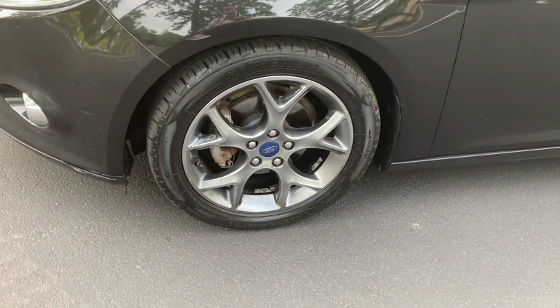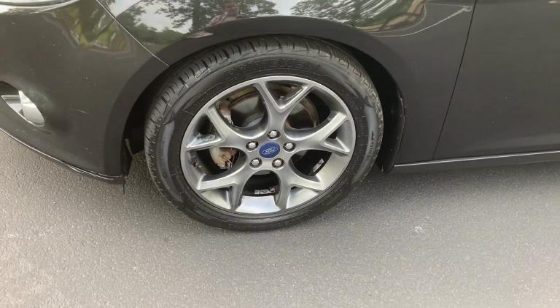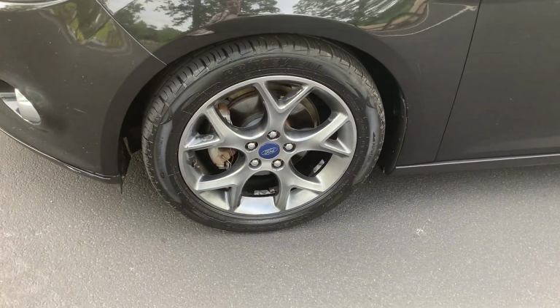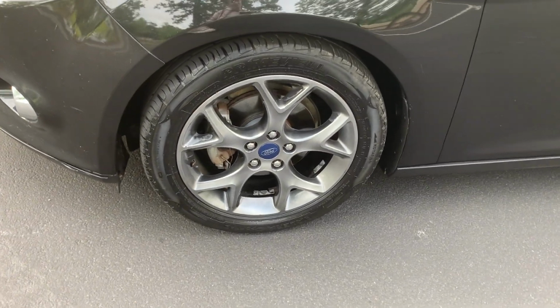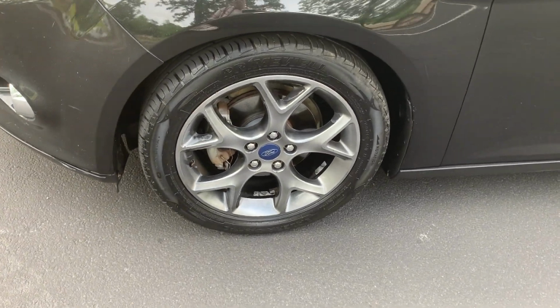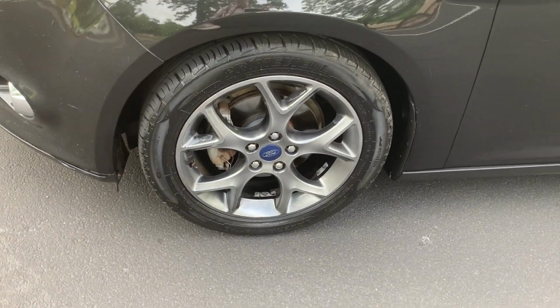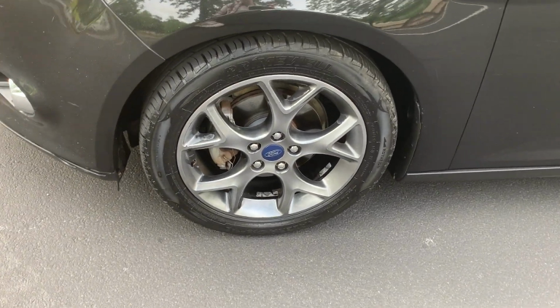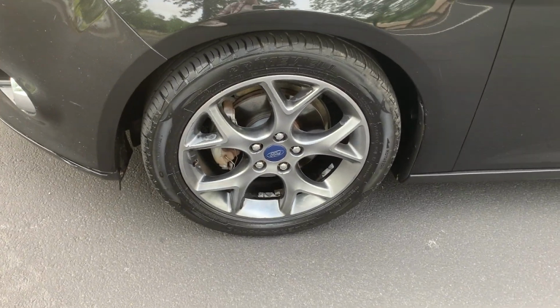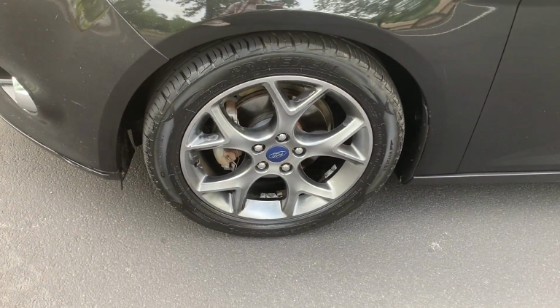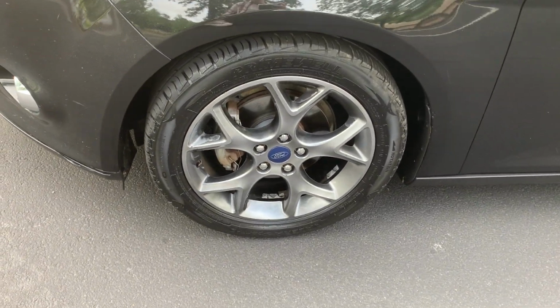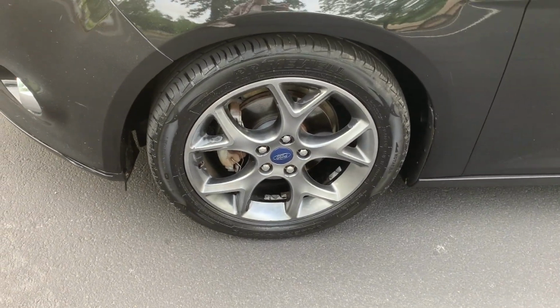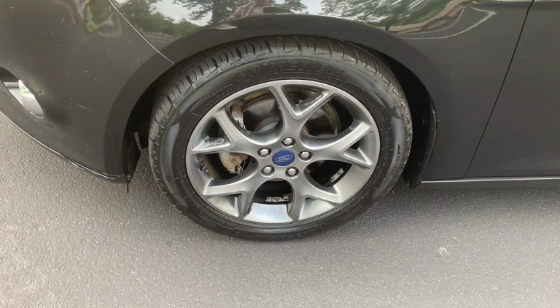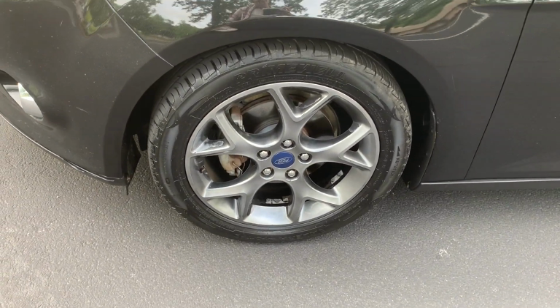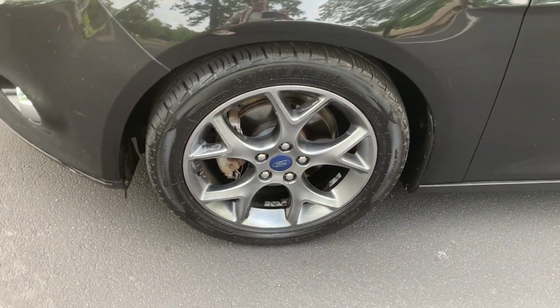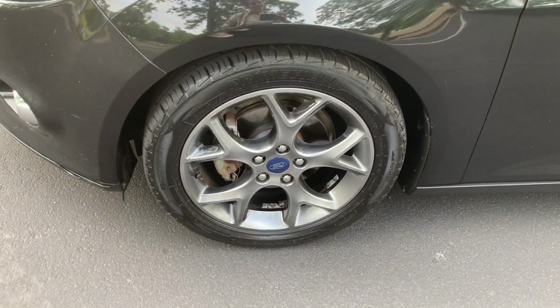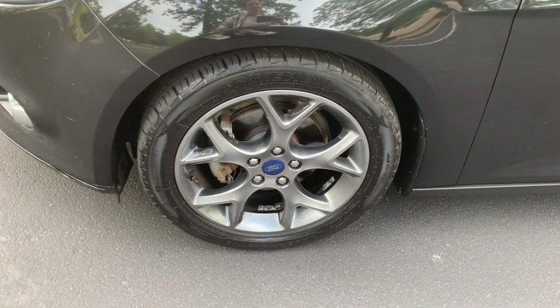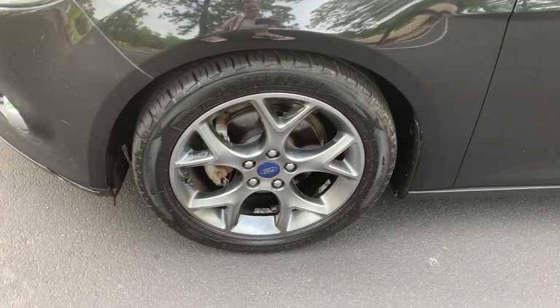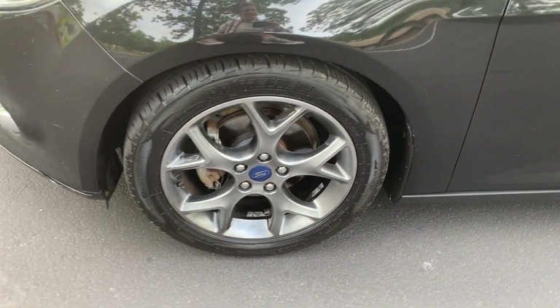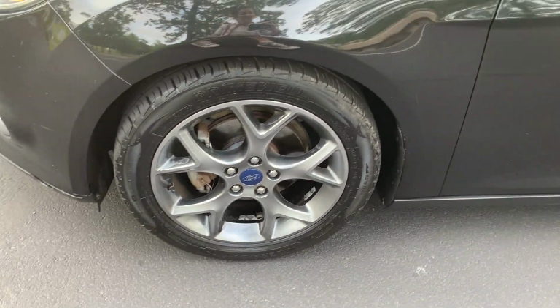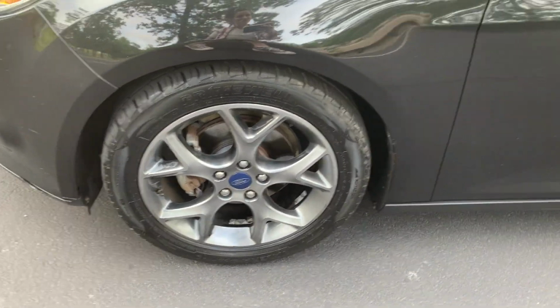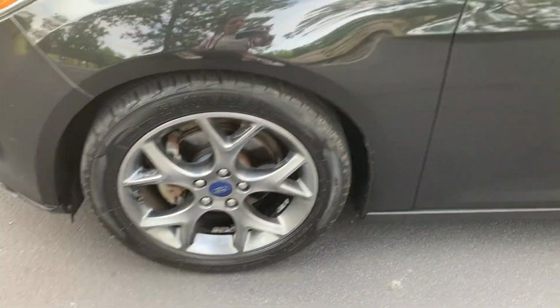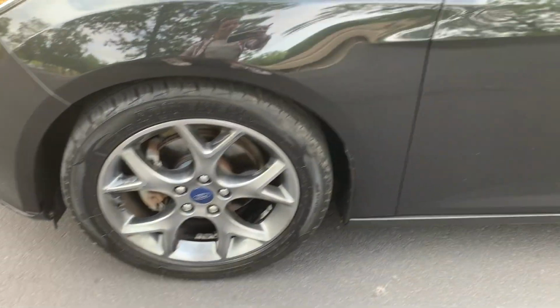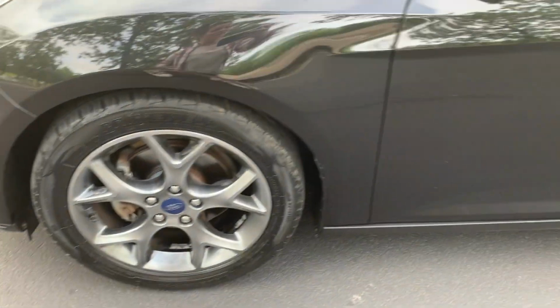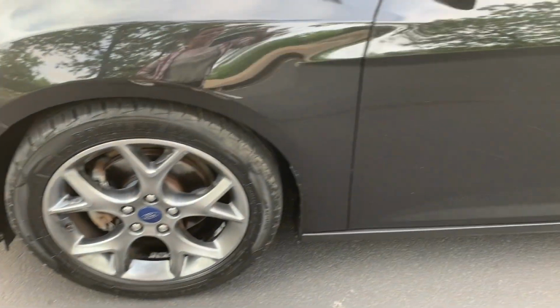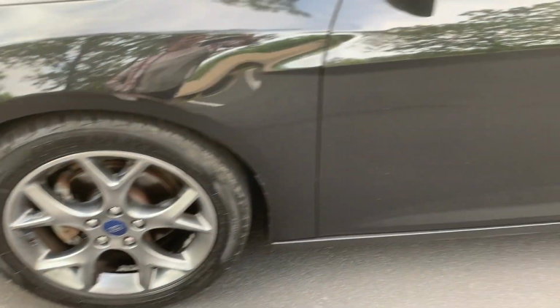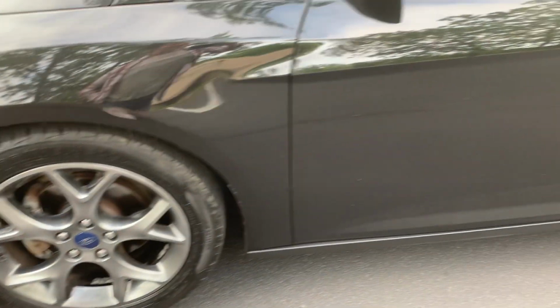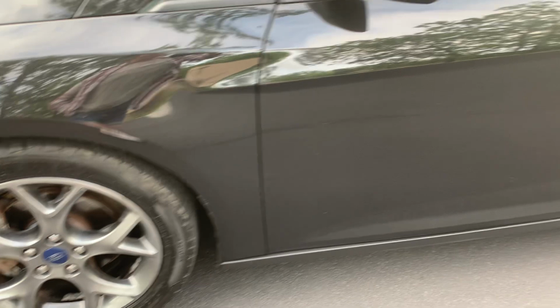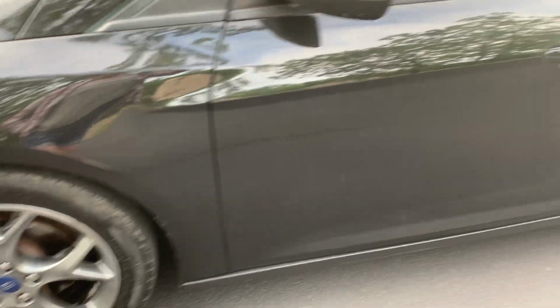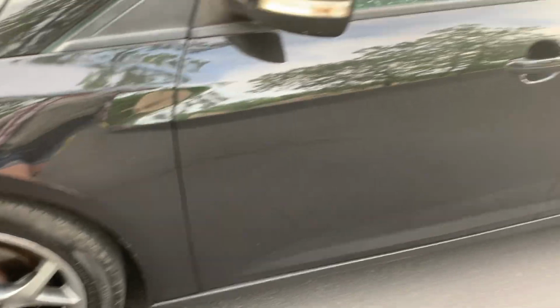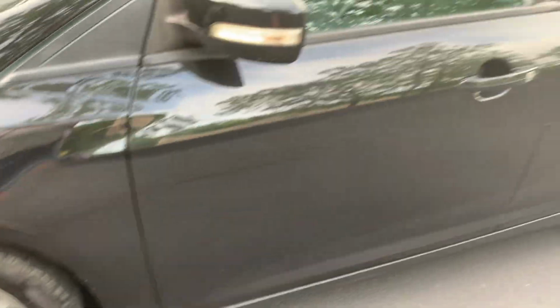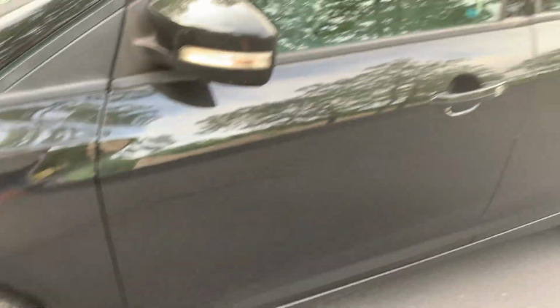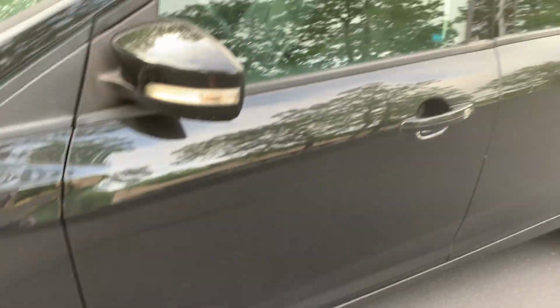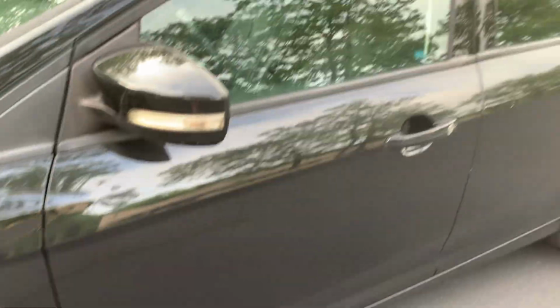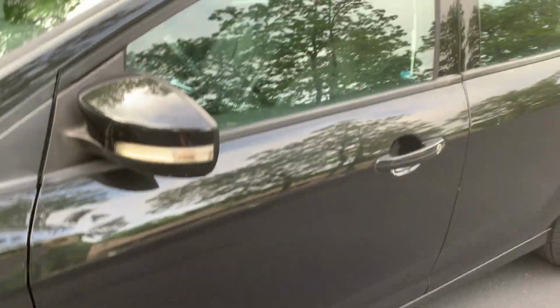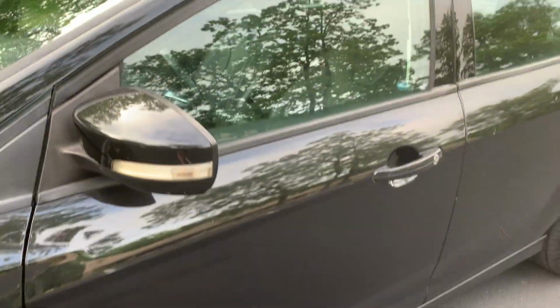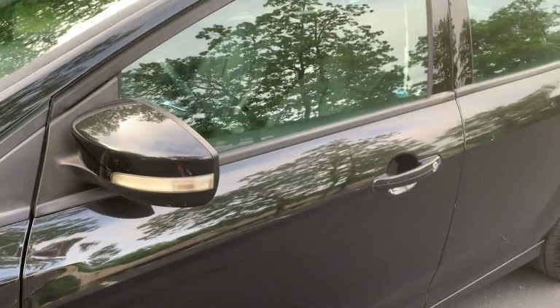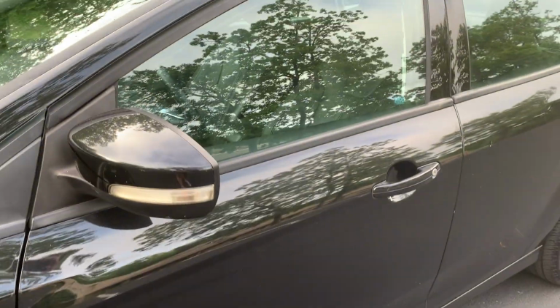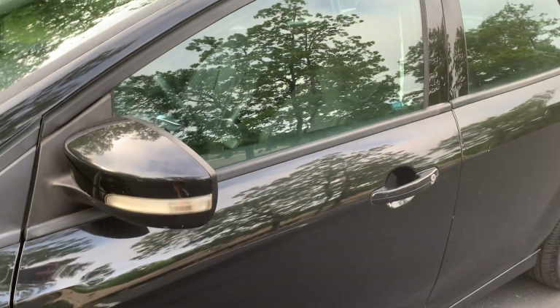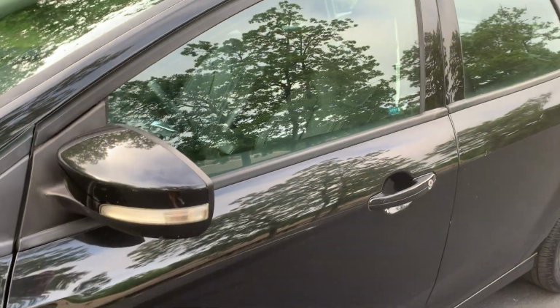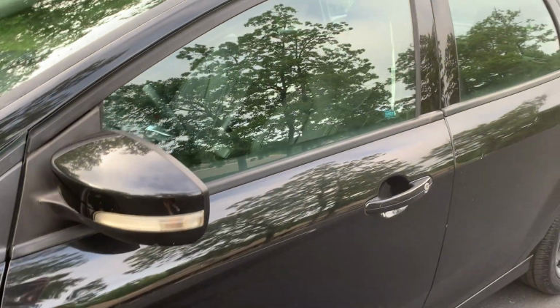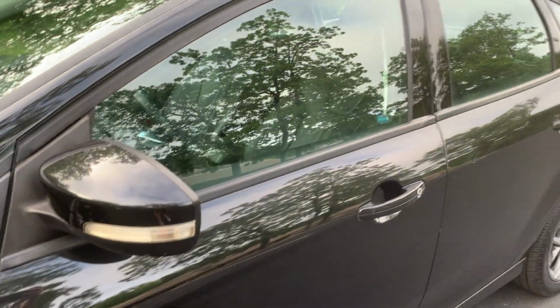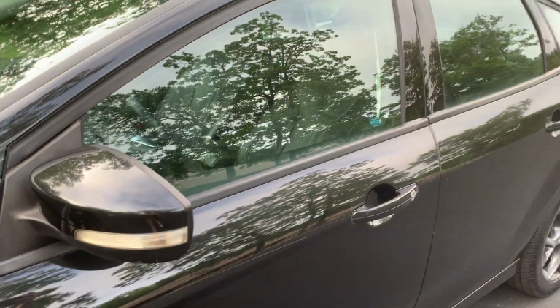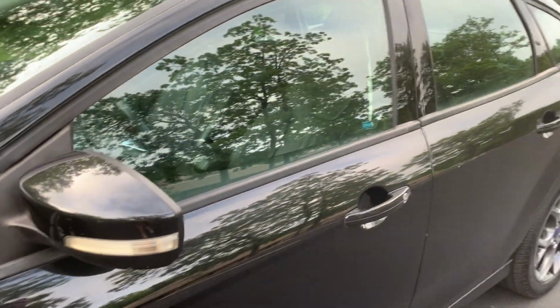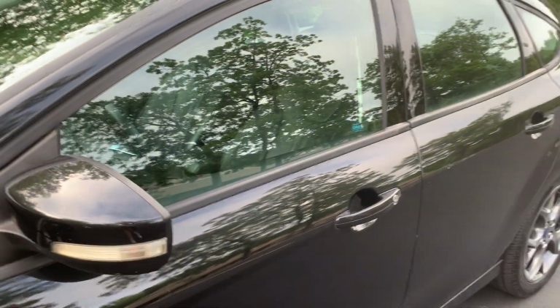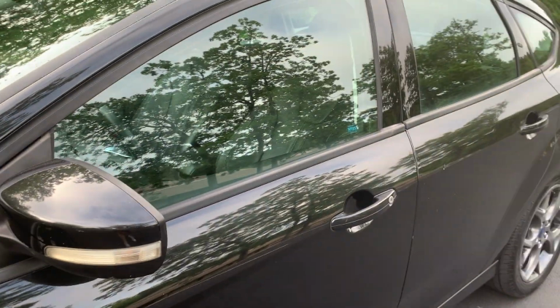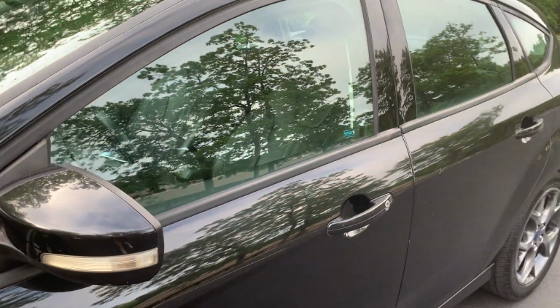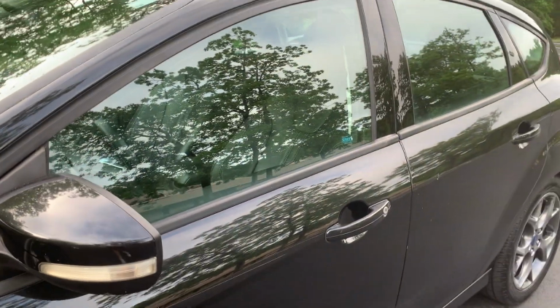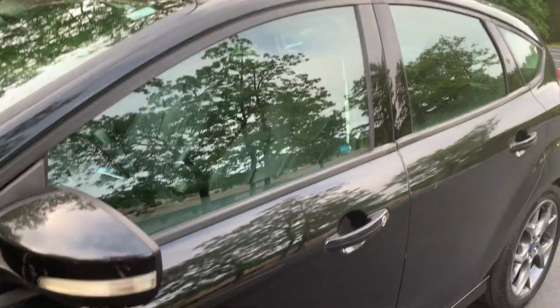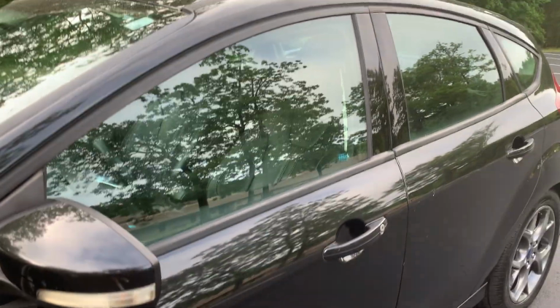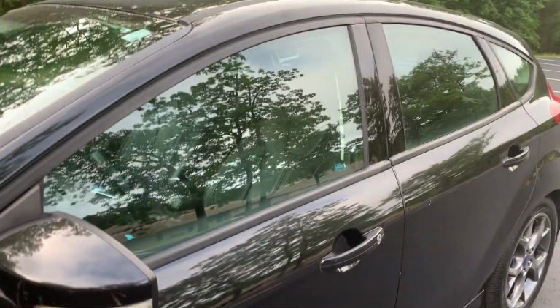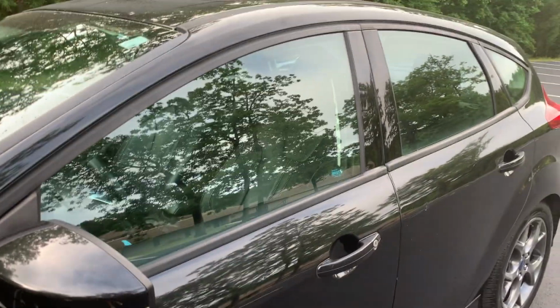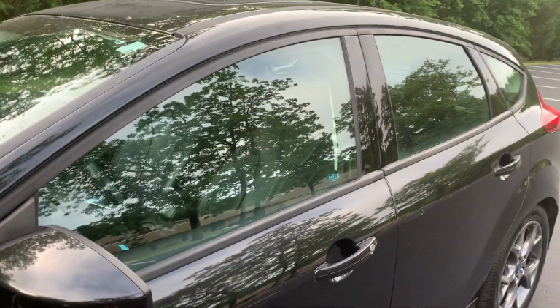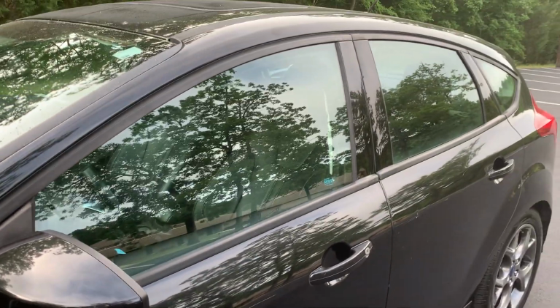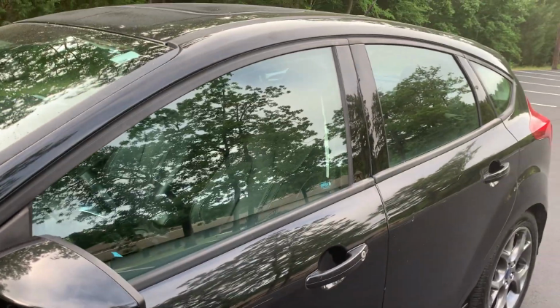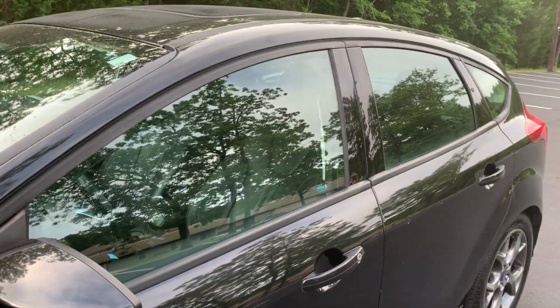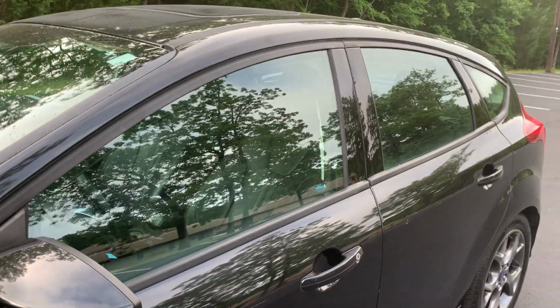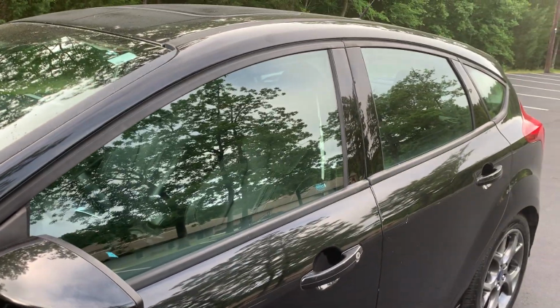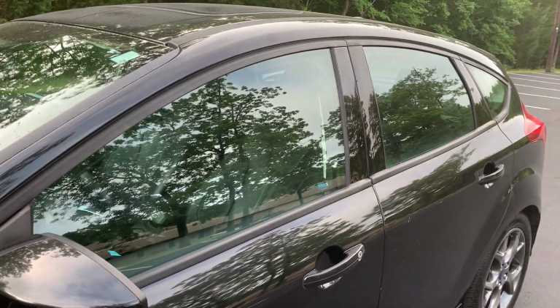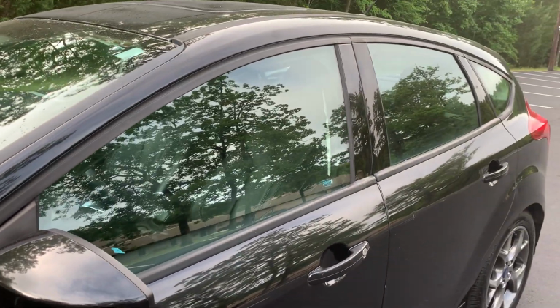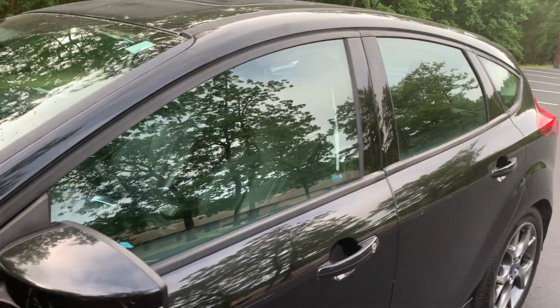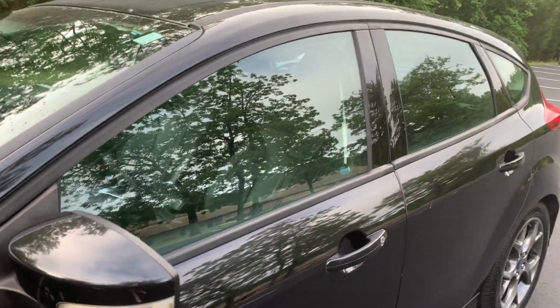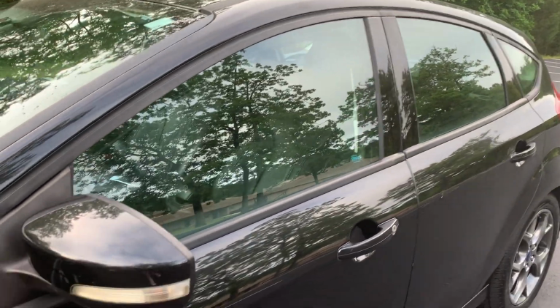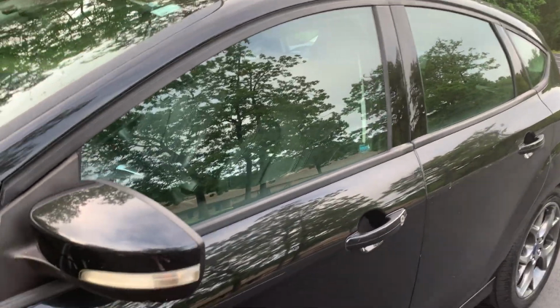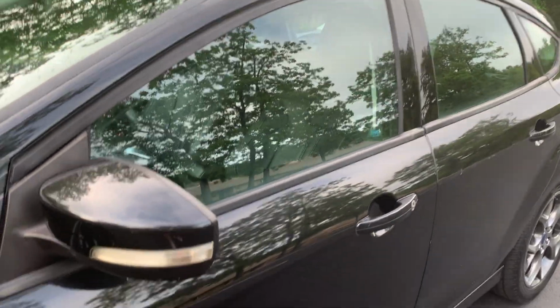Clean alloy wheels with a matching set of Primewell tires, factory tint.